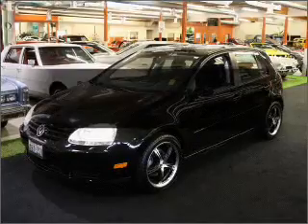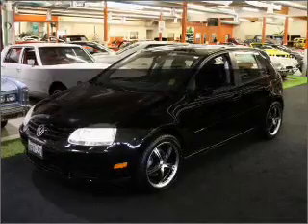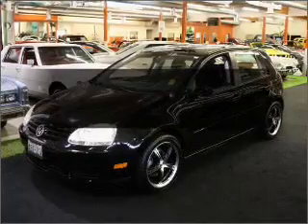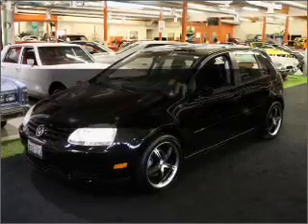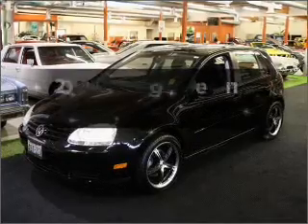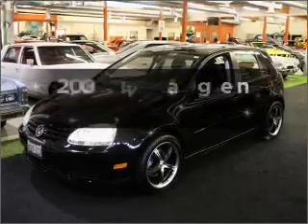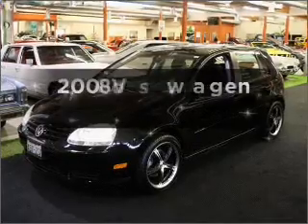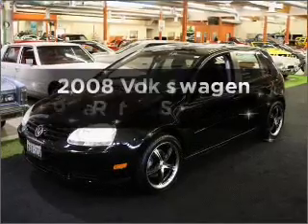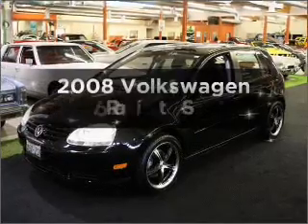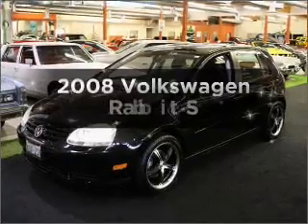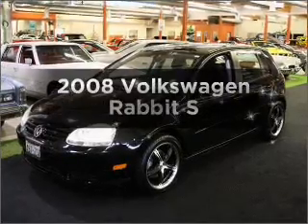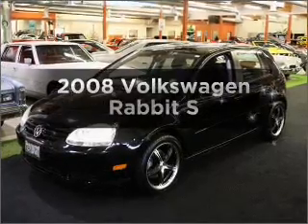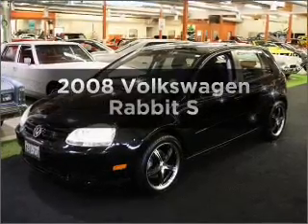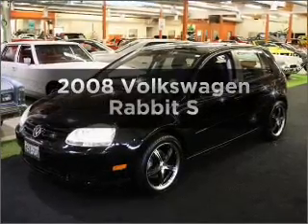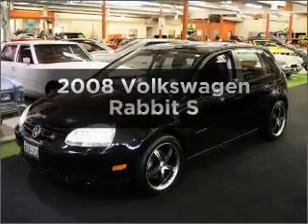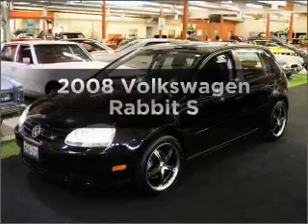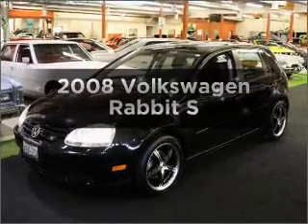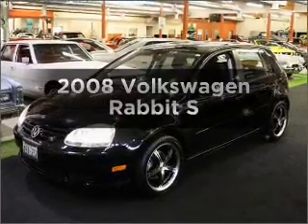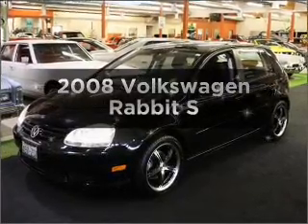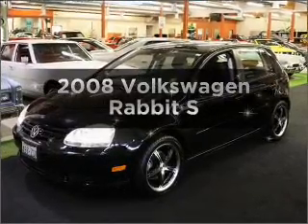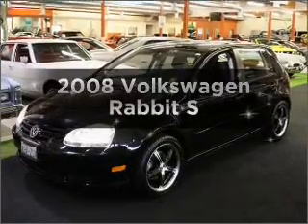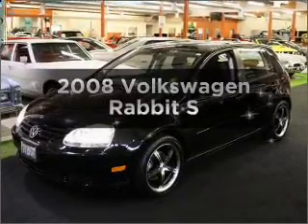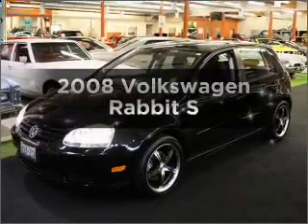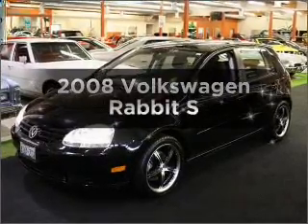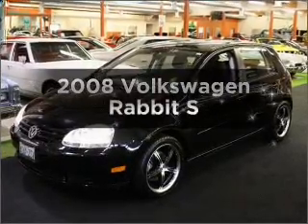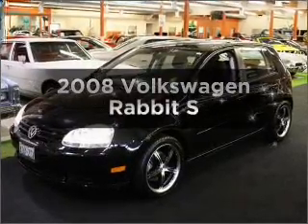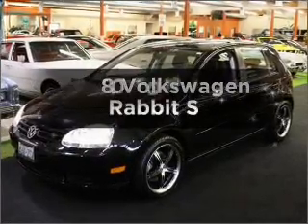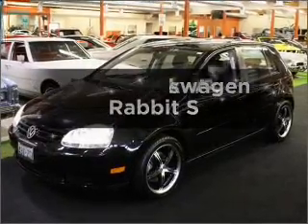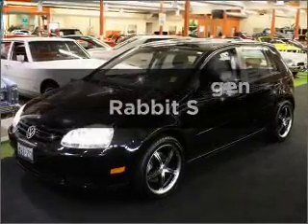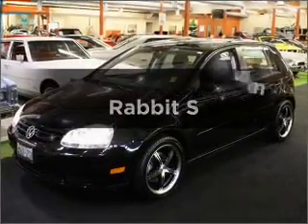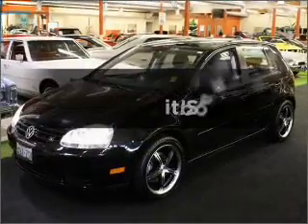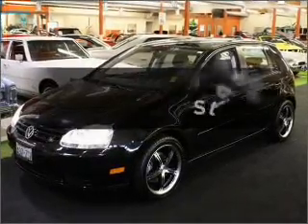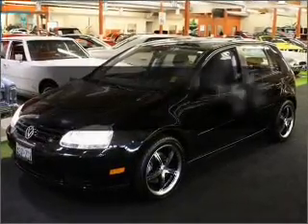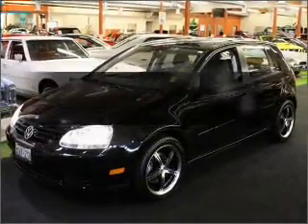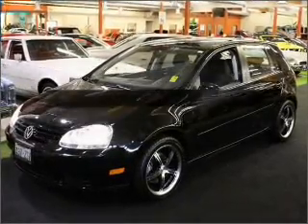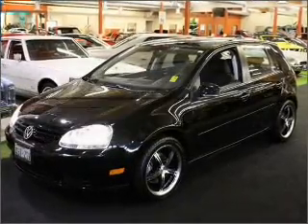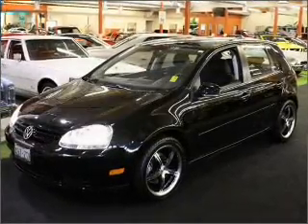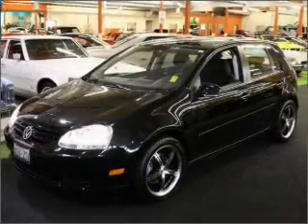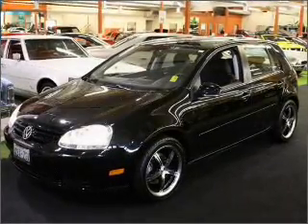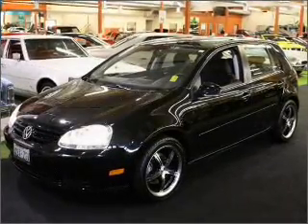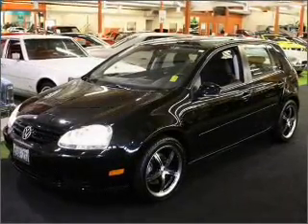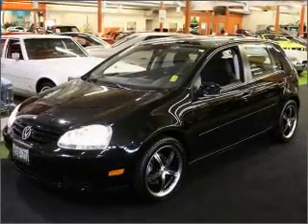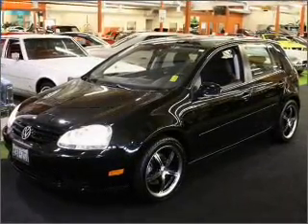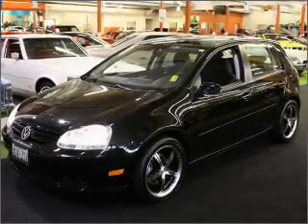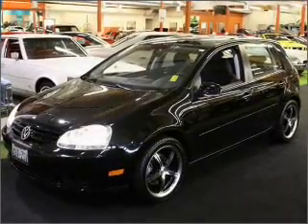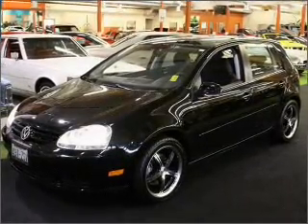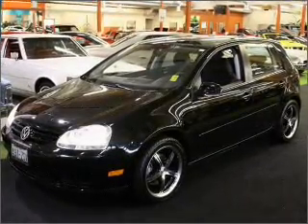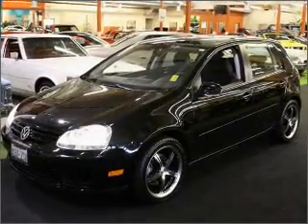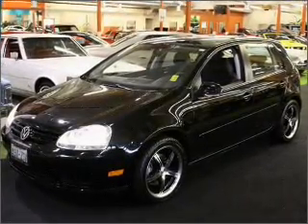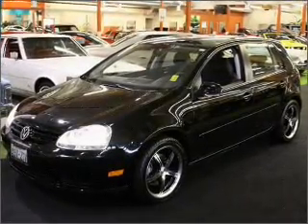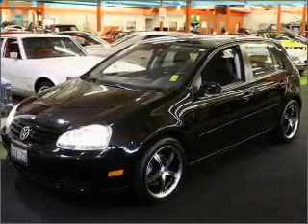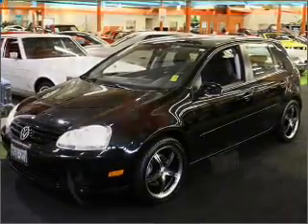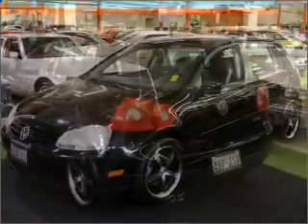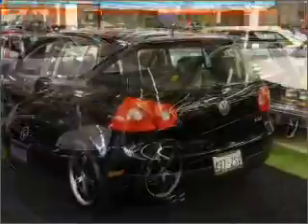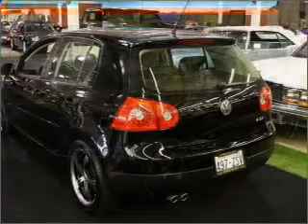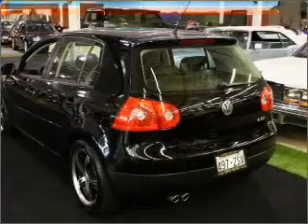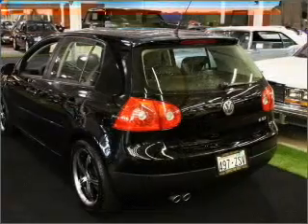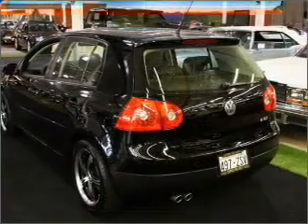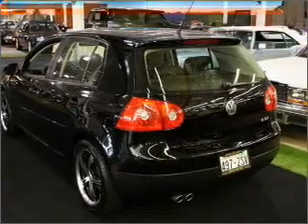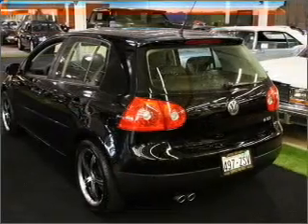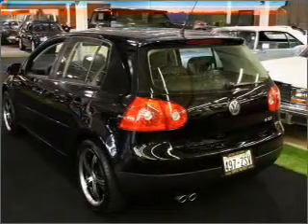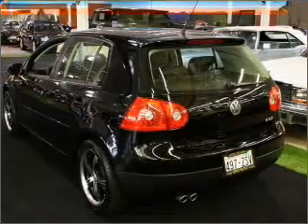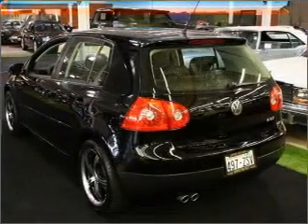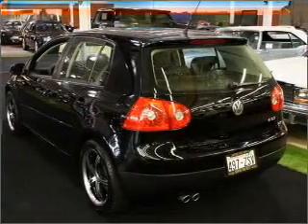Introducing the 2008 Volkswagen Rabbit. Everything you need under one roof with this great vehicle.